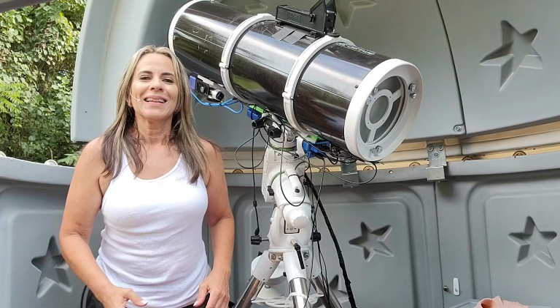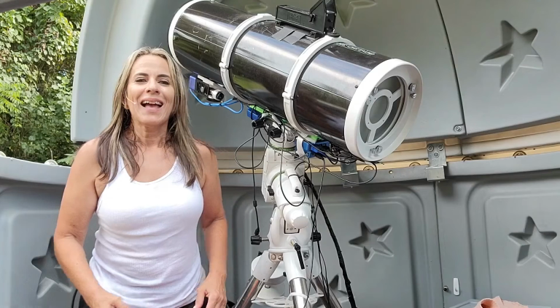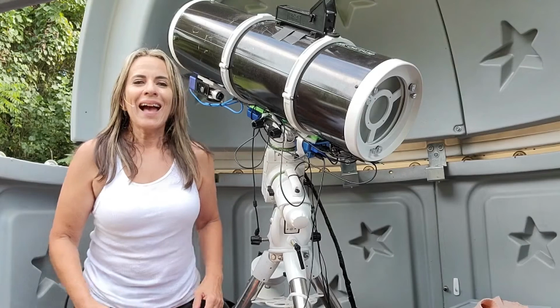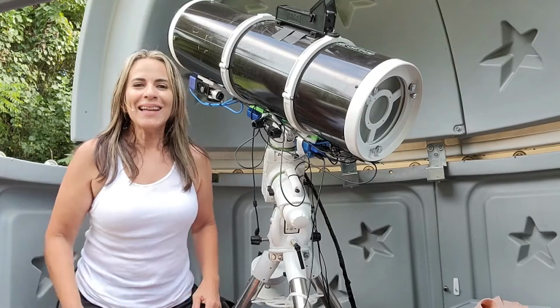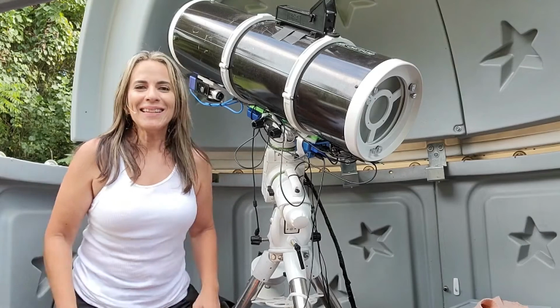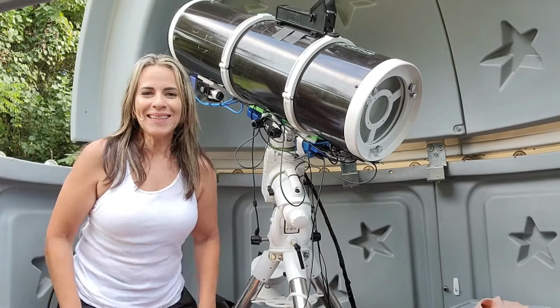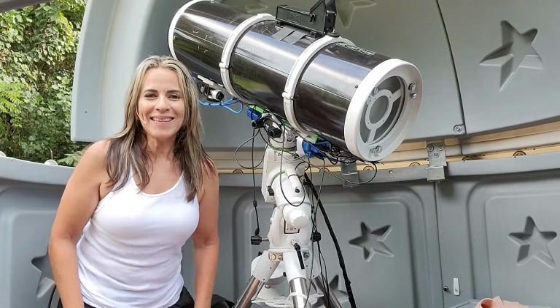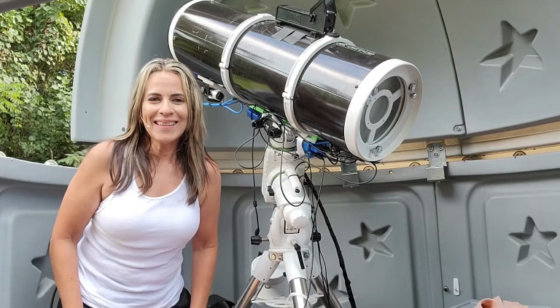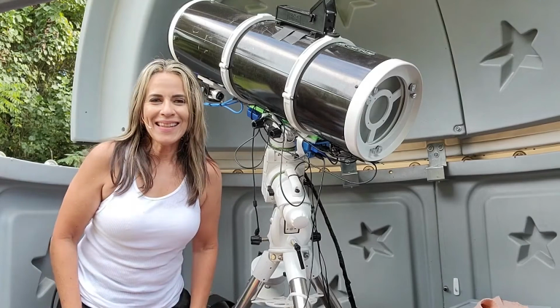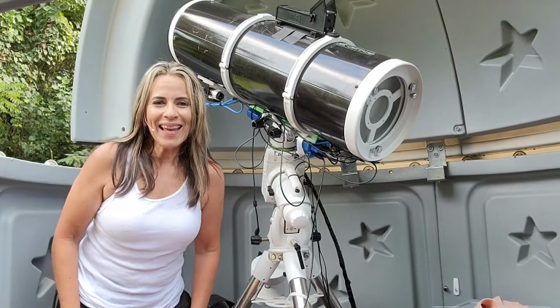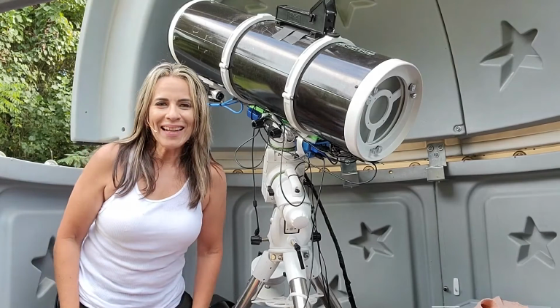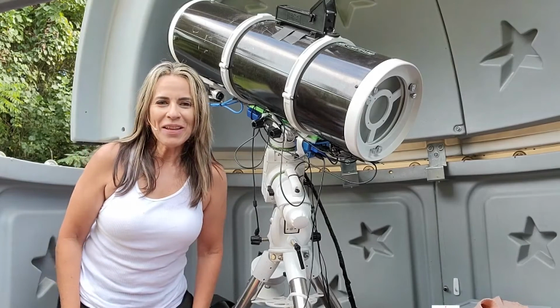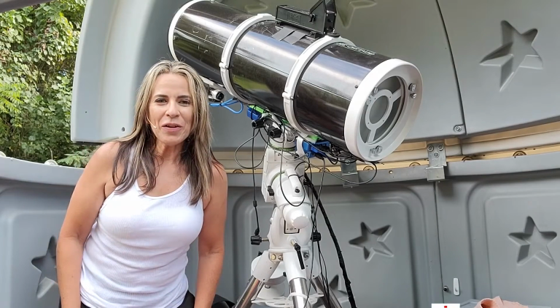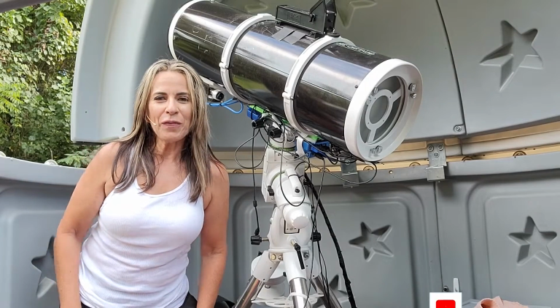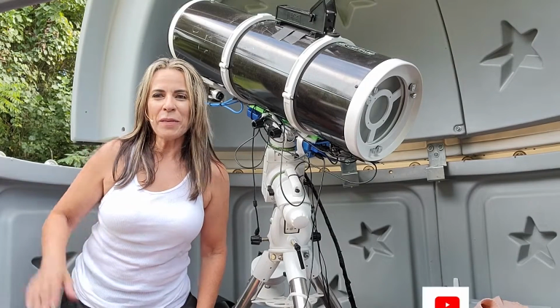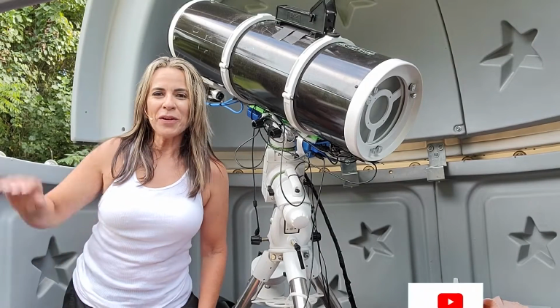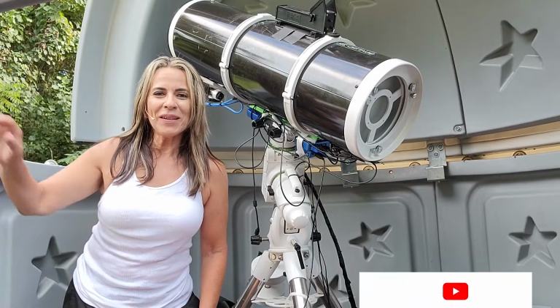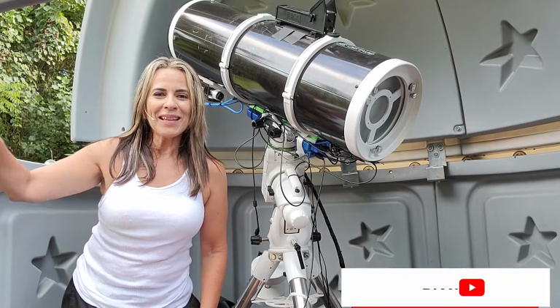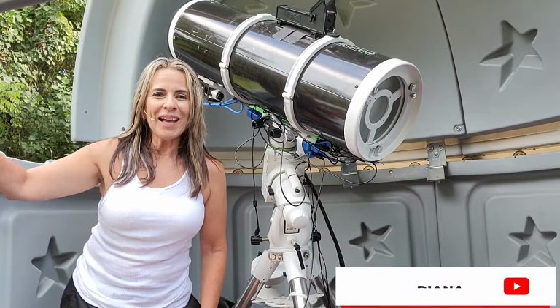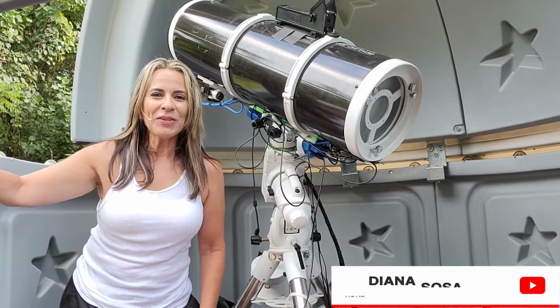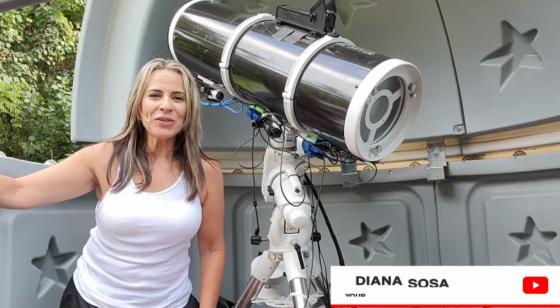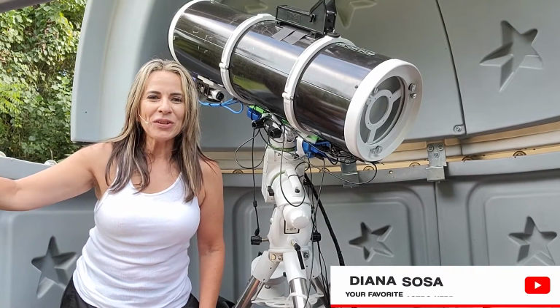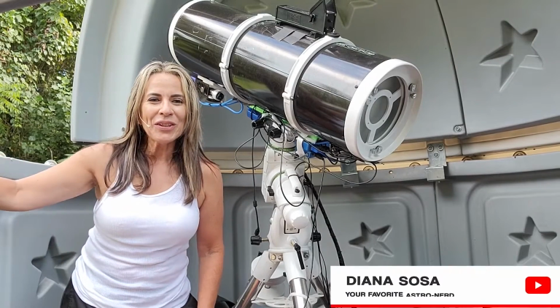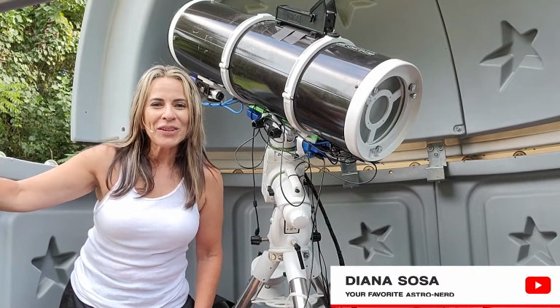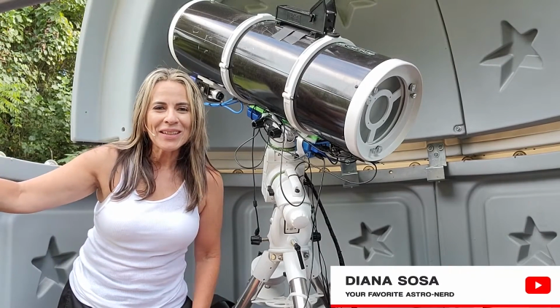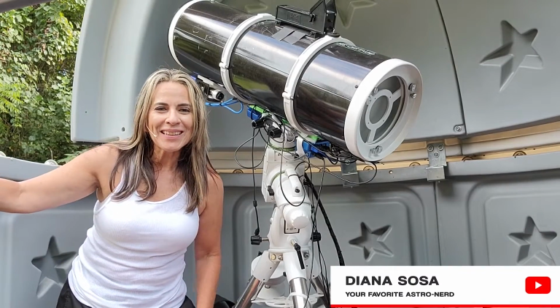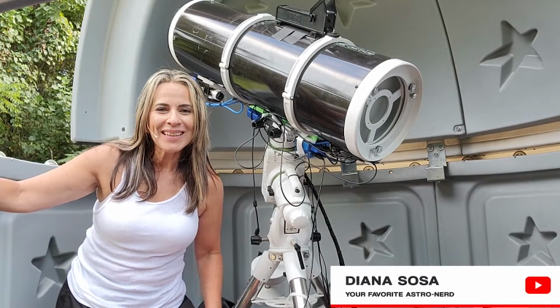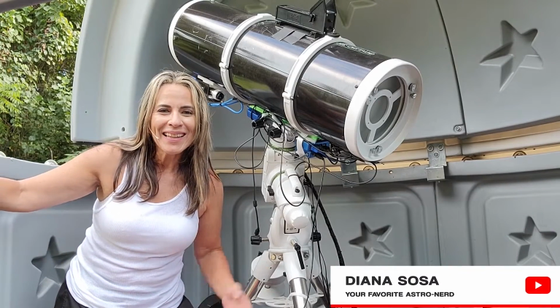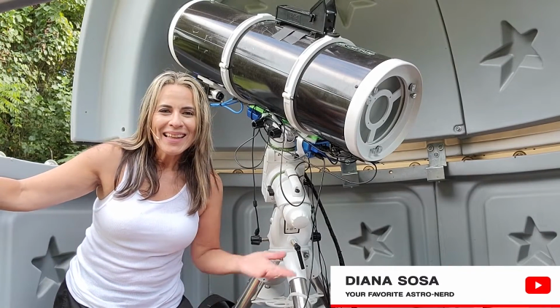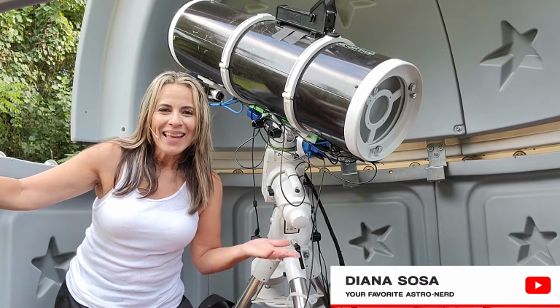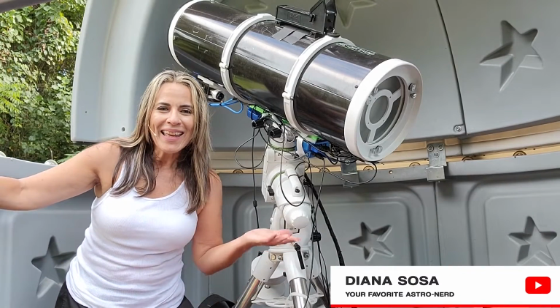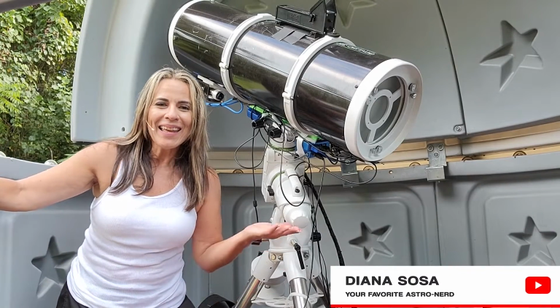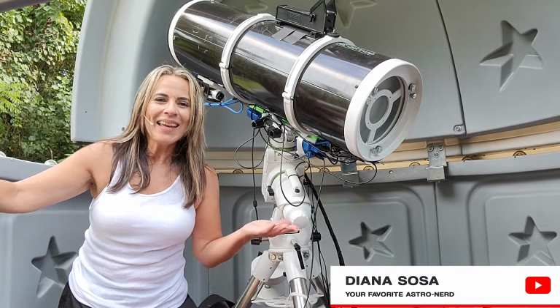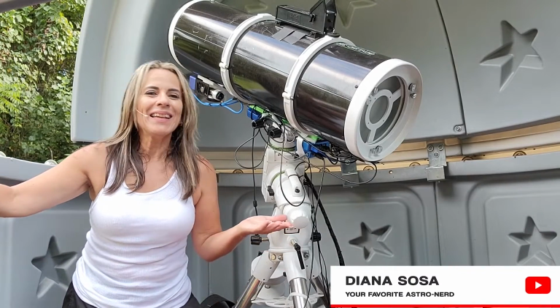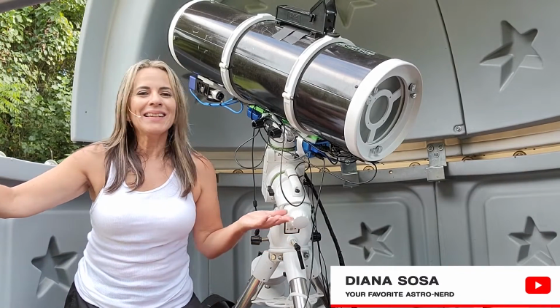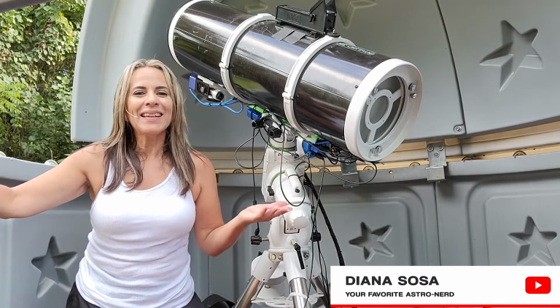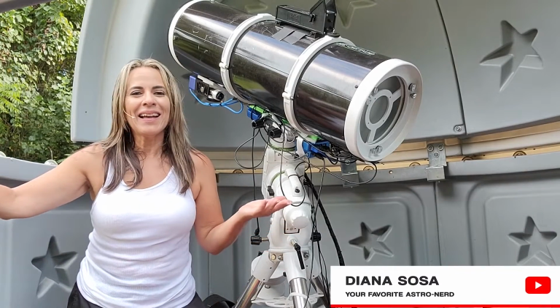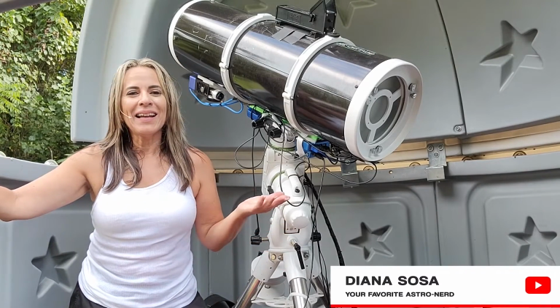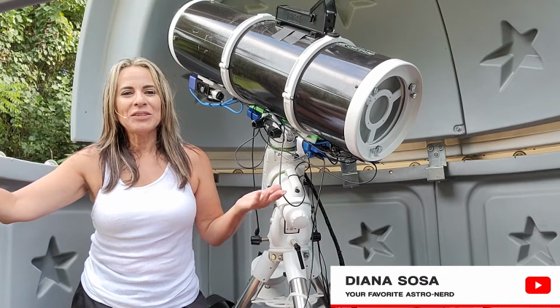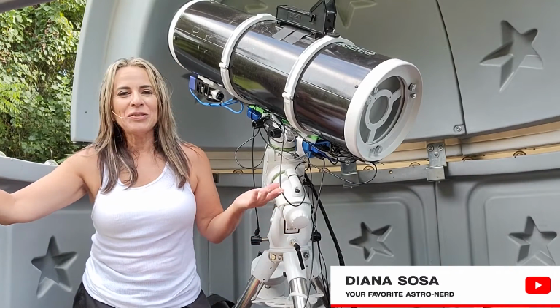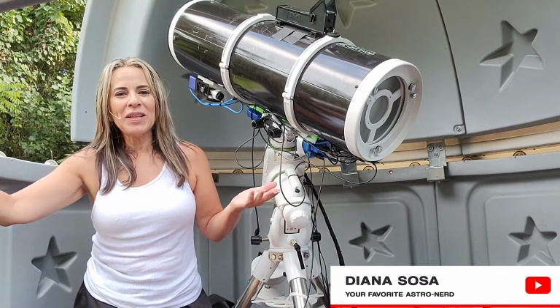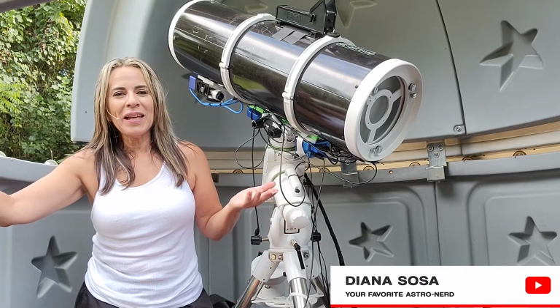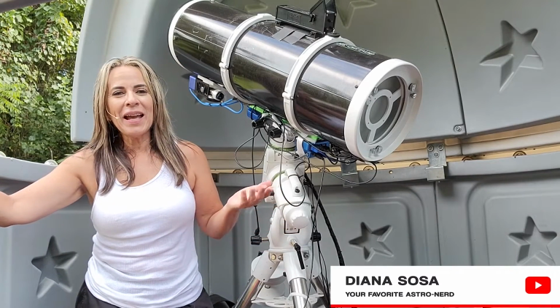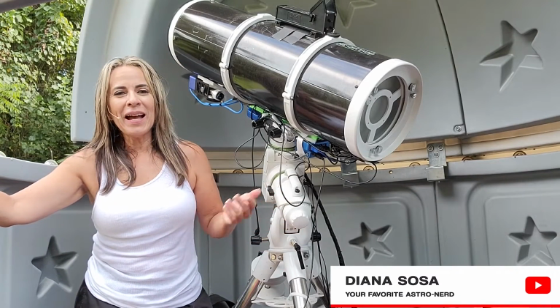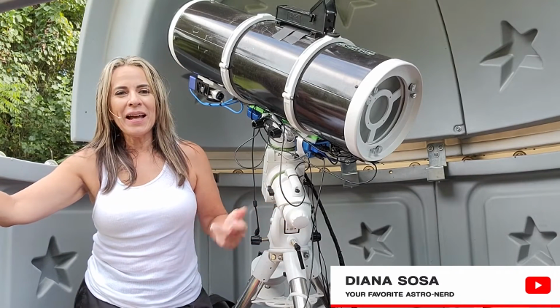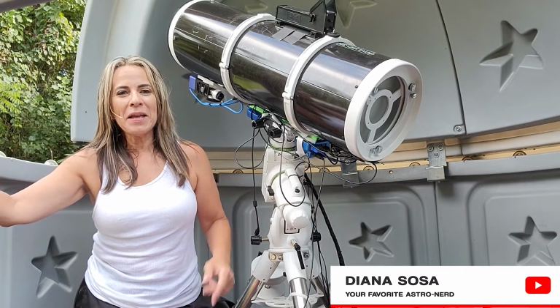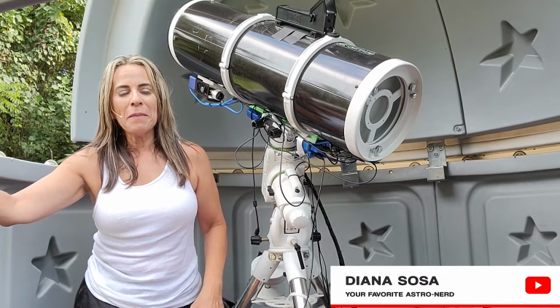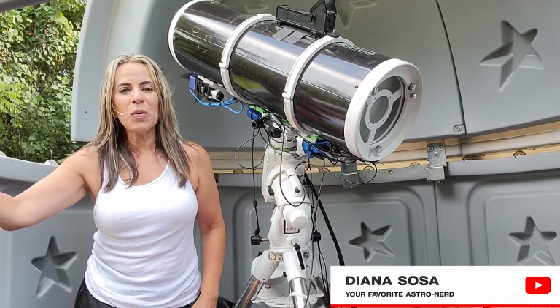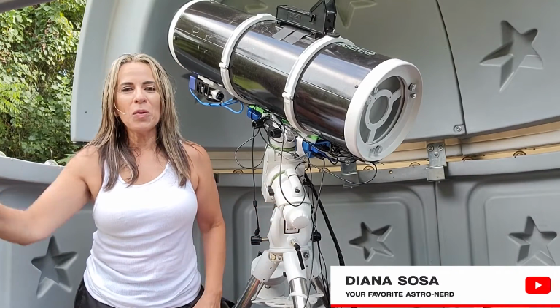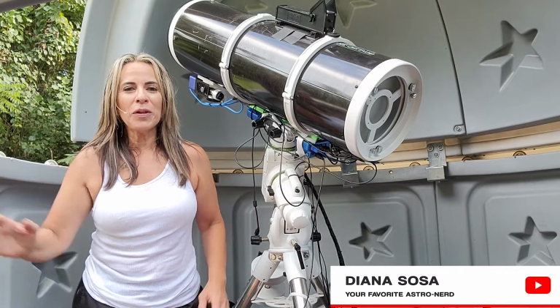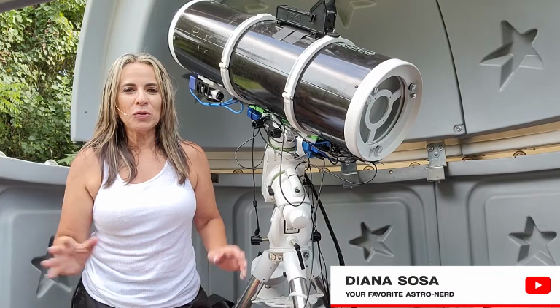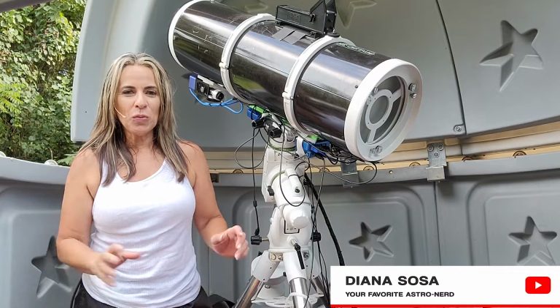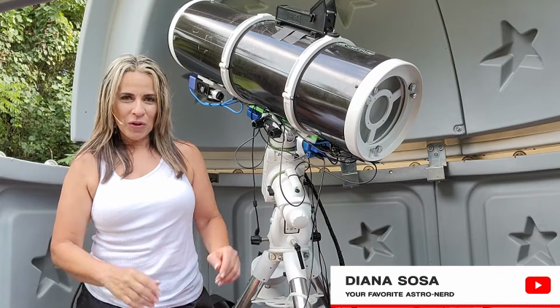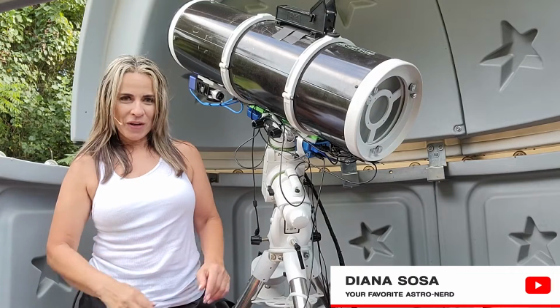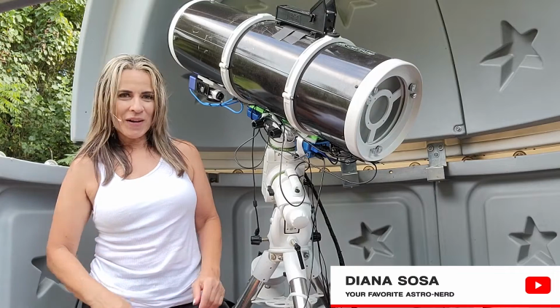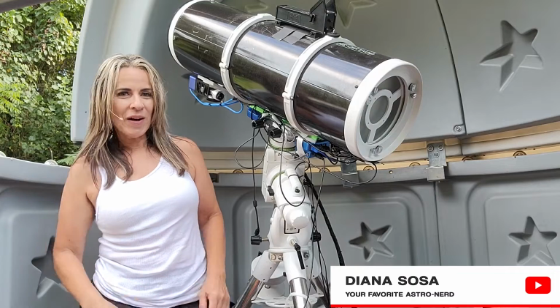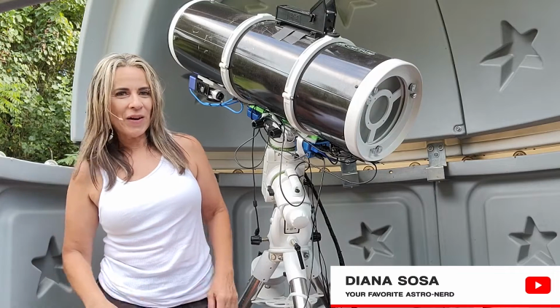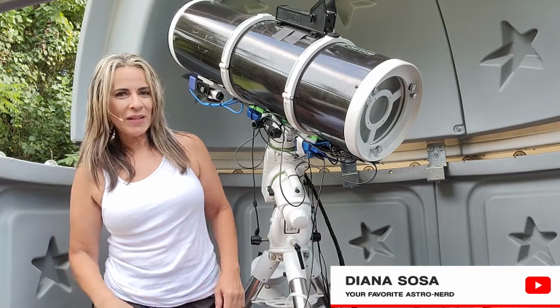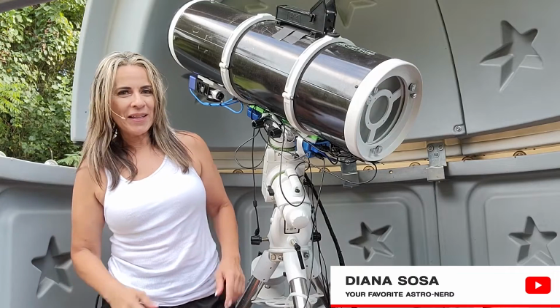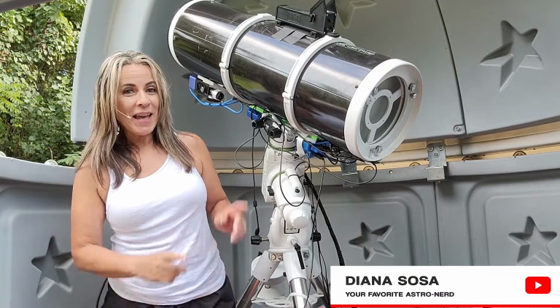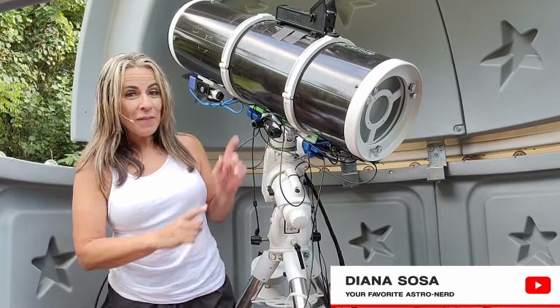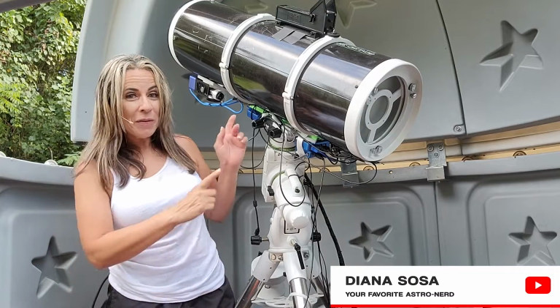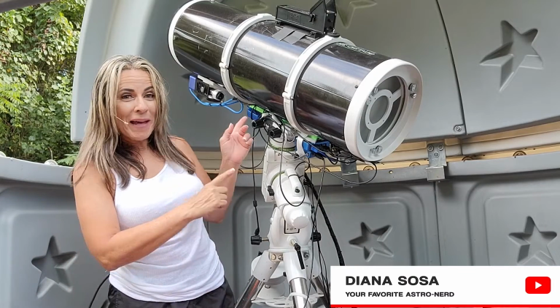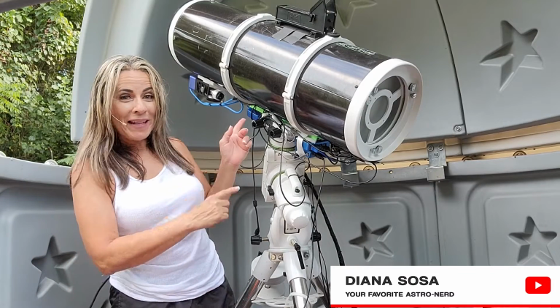Hi, this is Diana, your favorite astronomer, and today I am going to work on cable management.